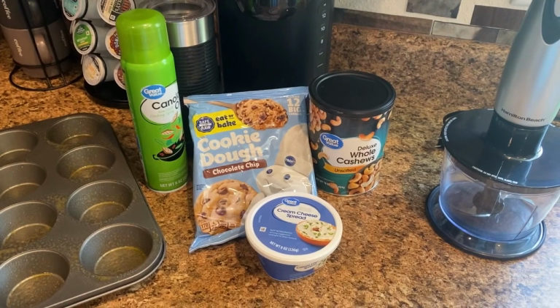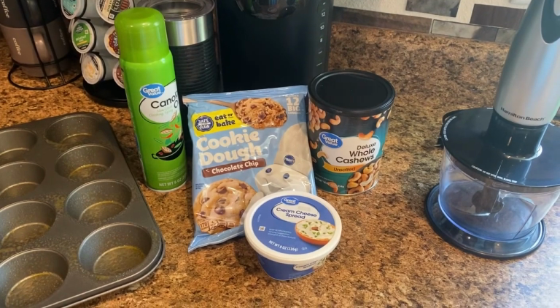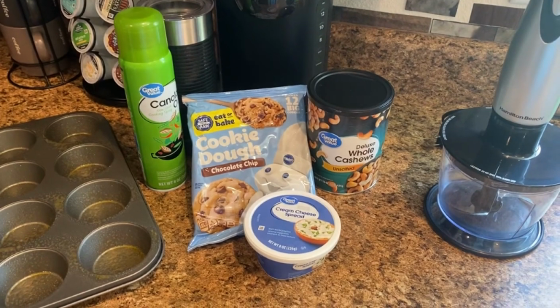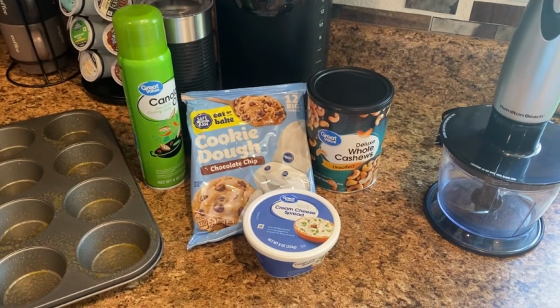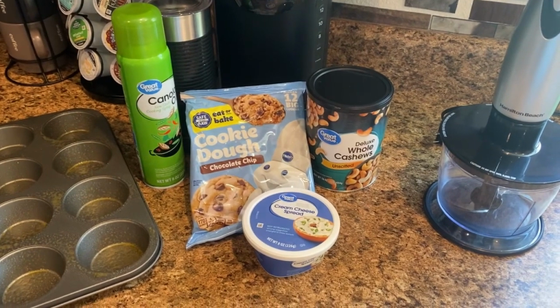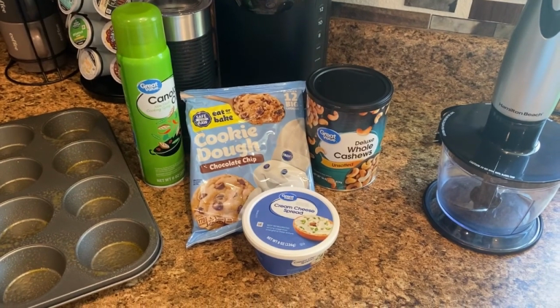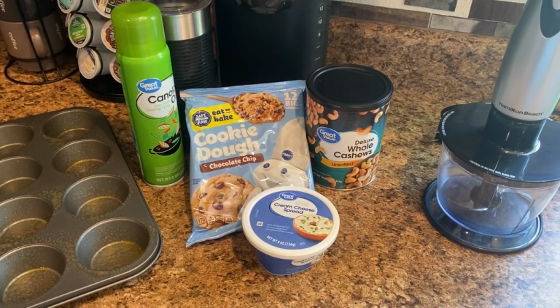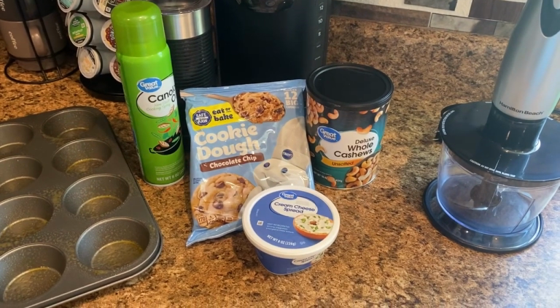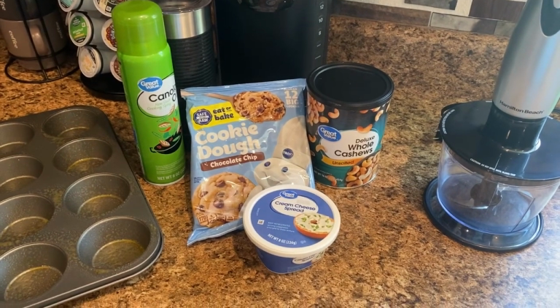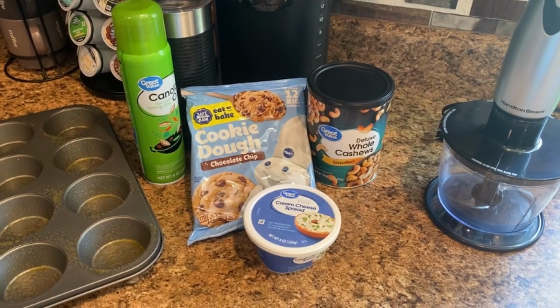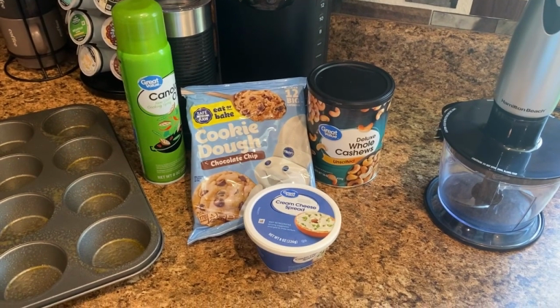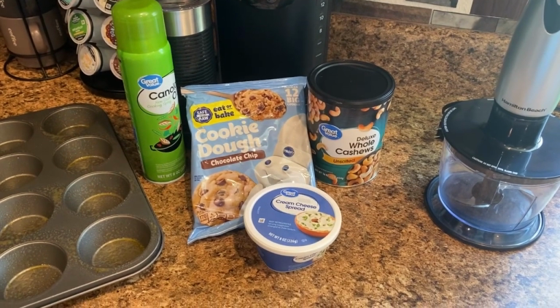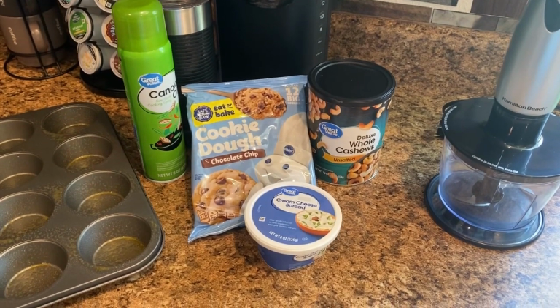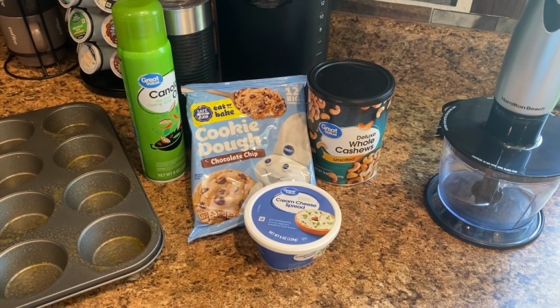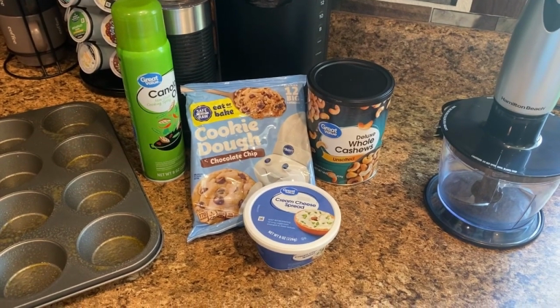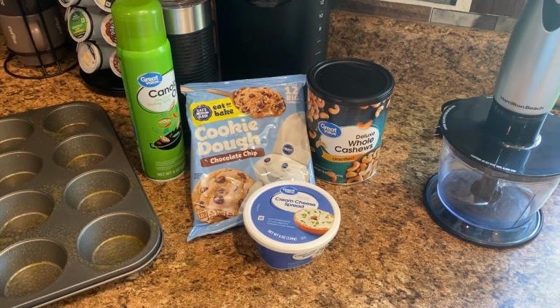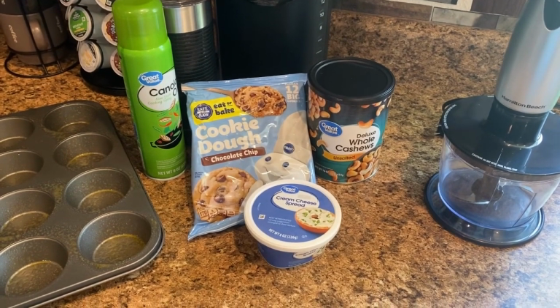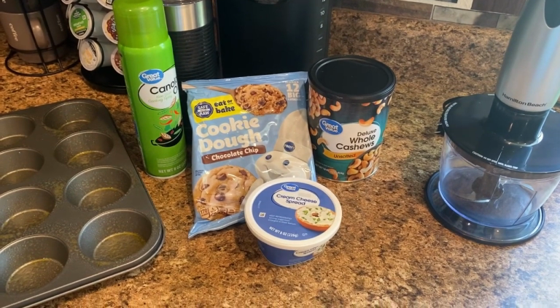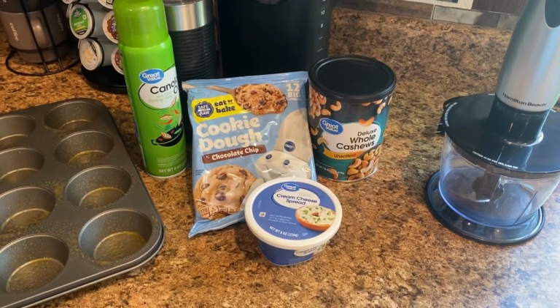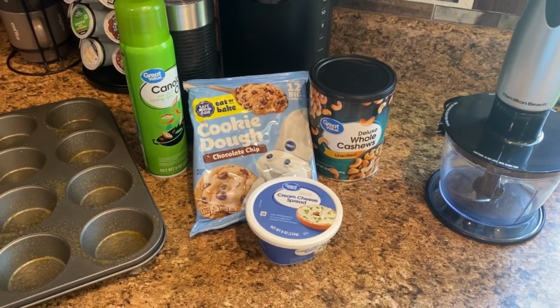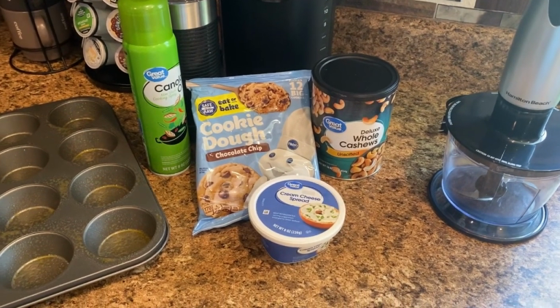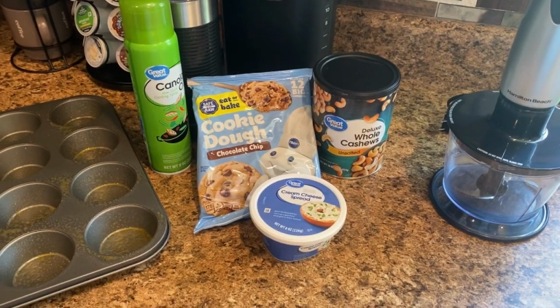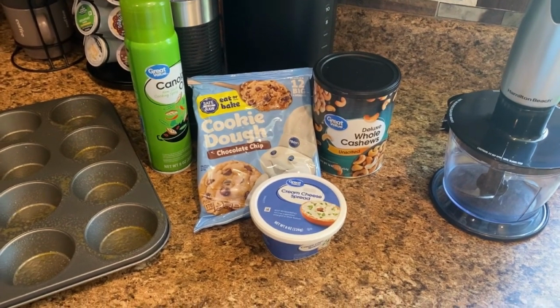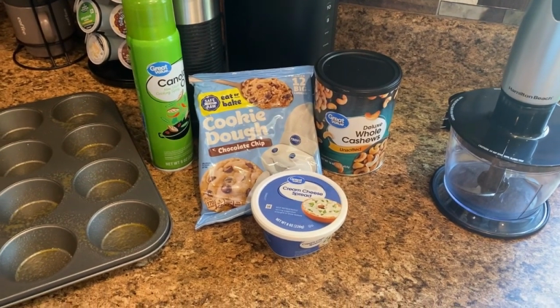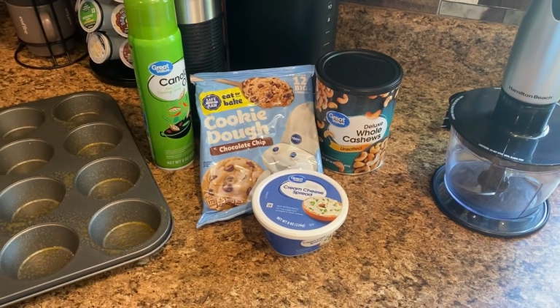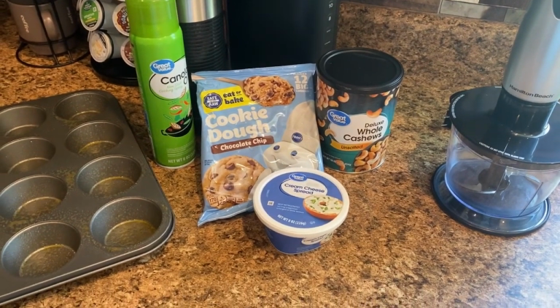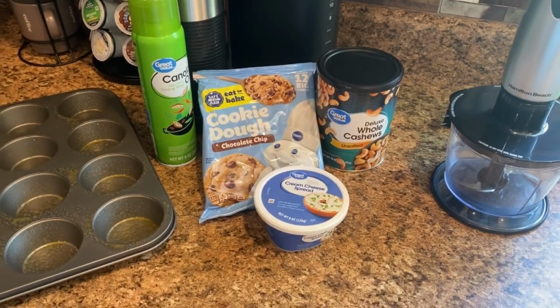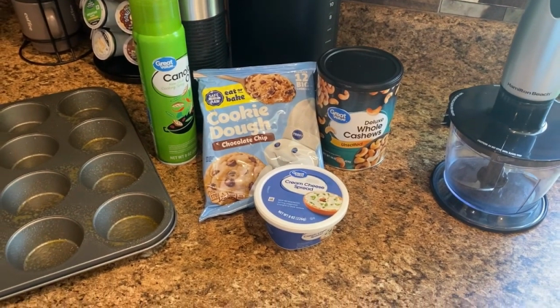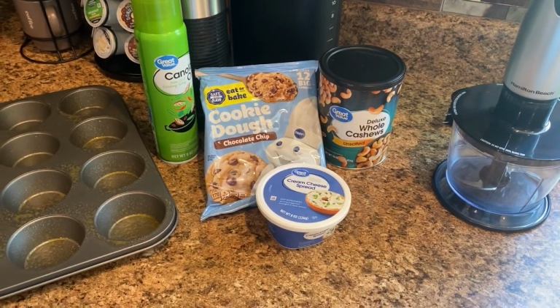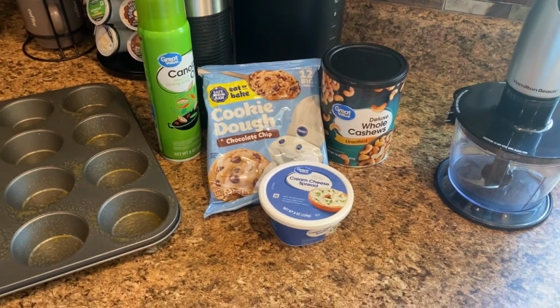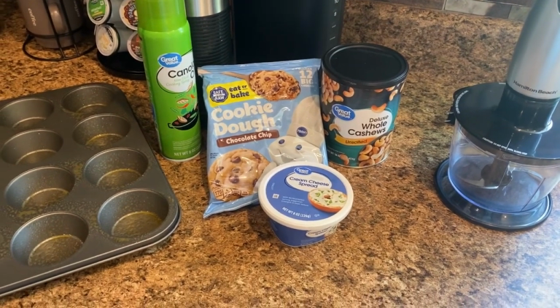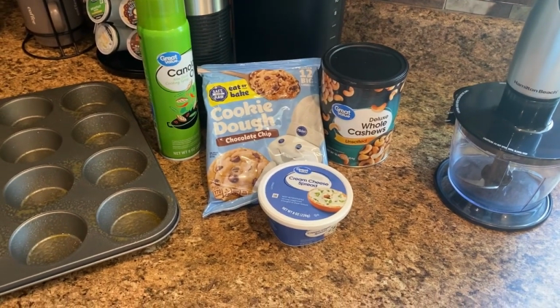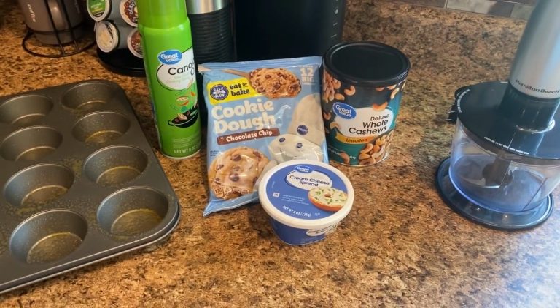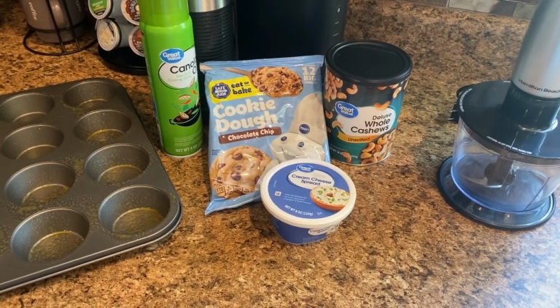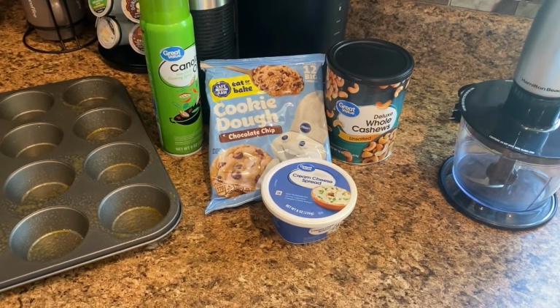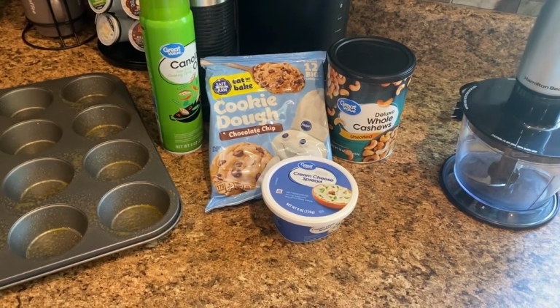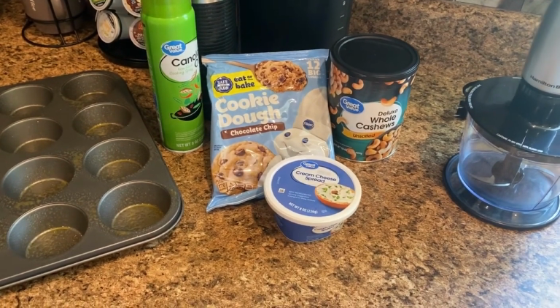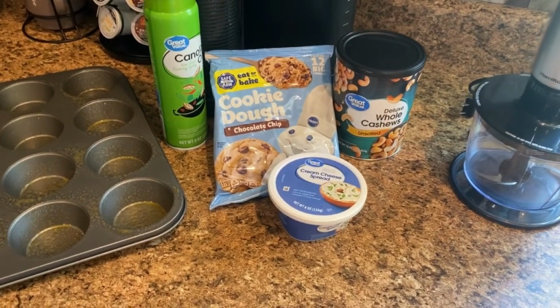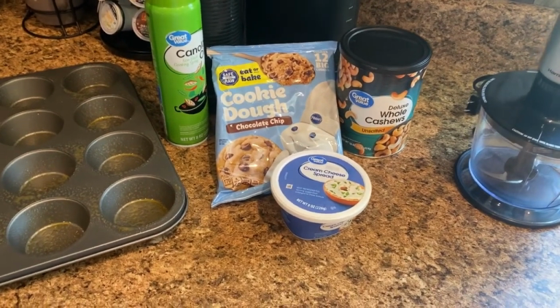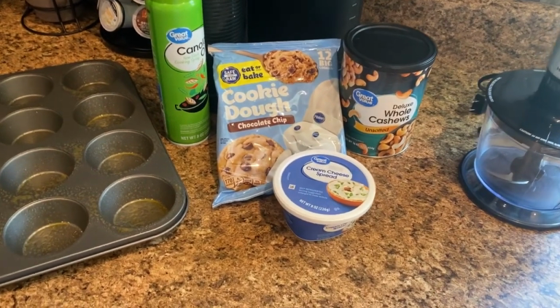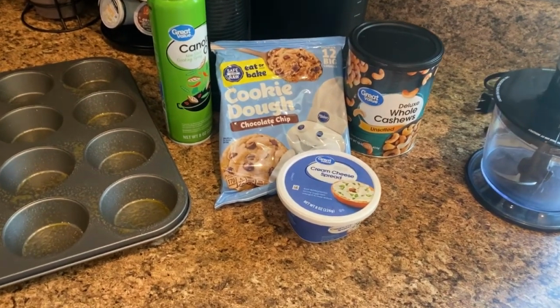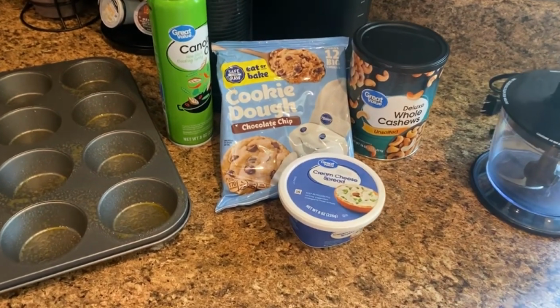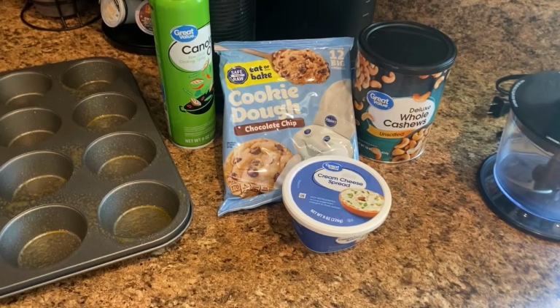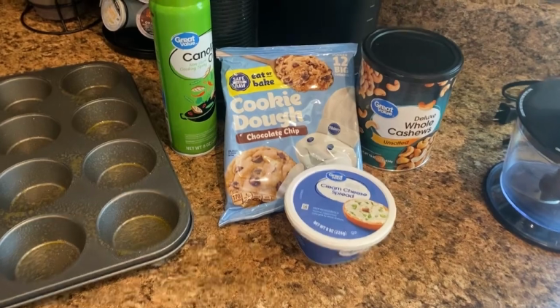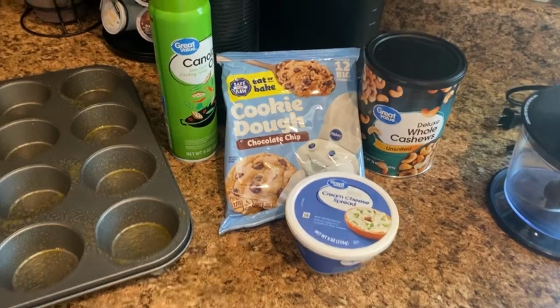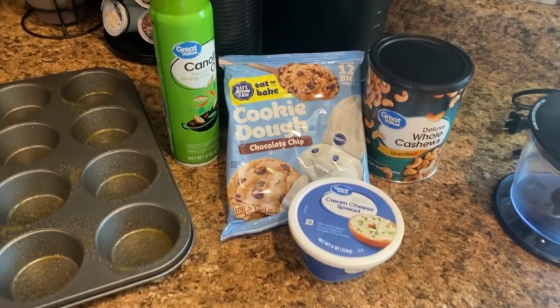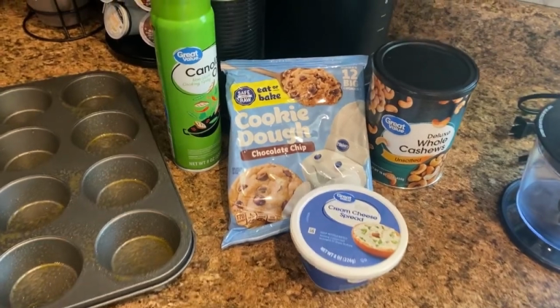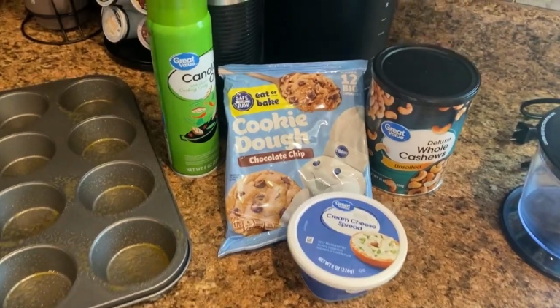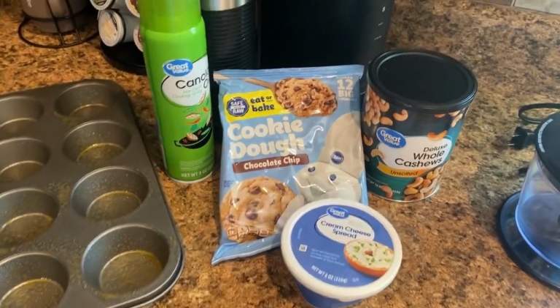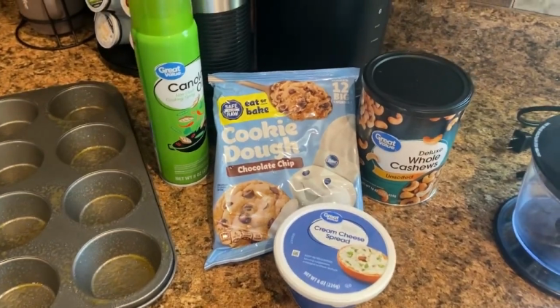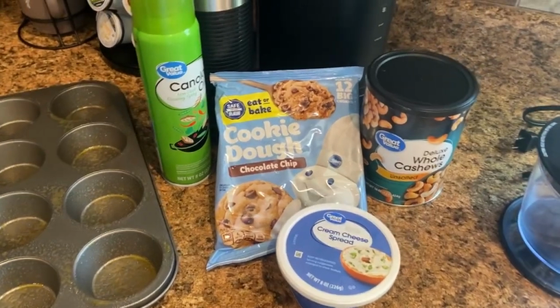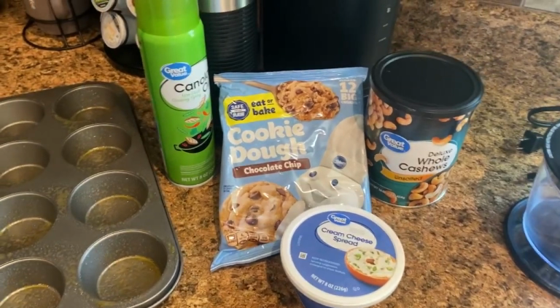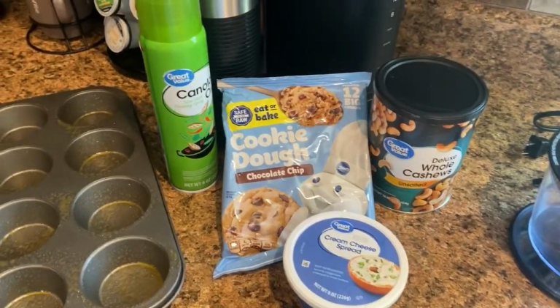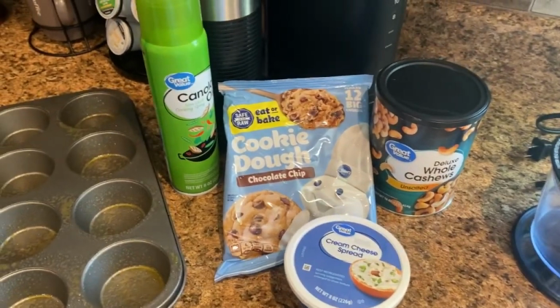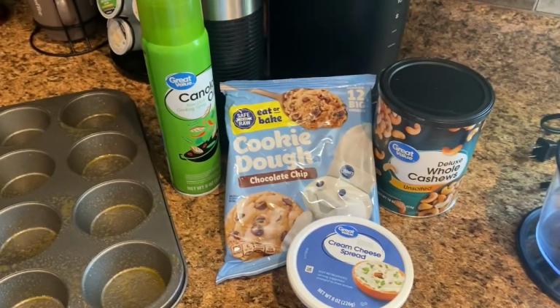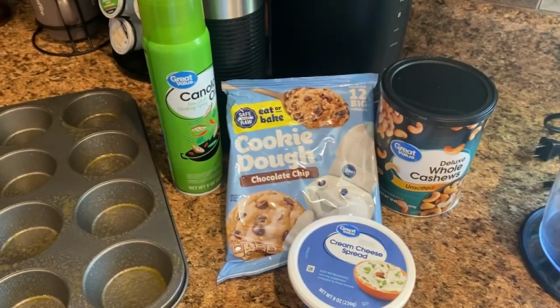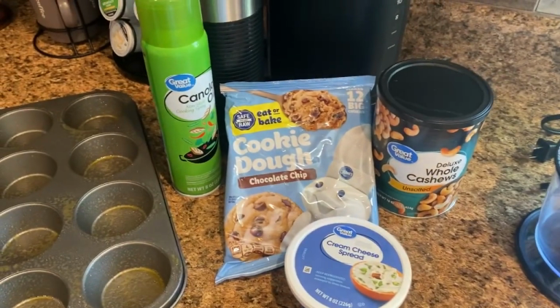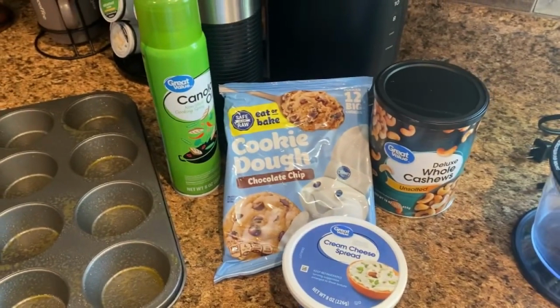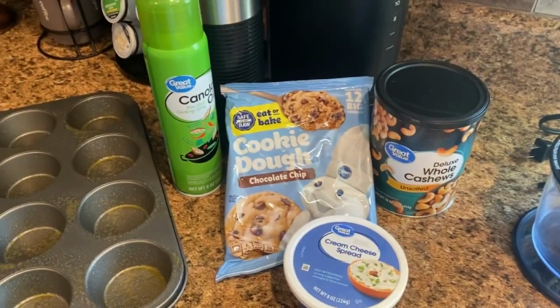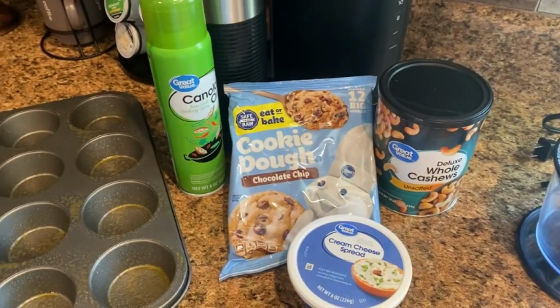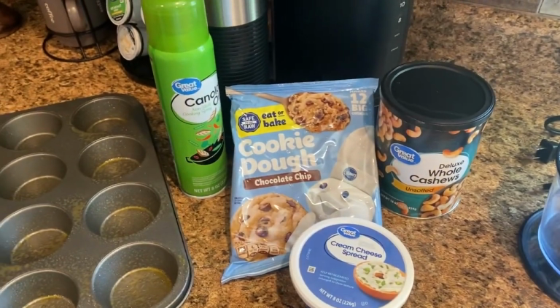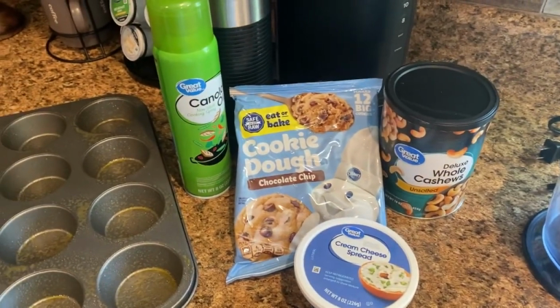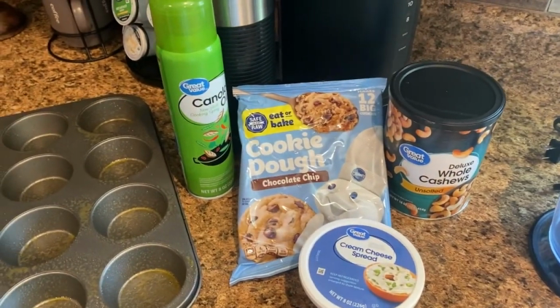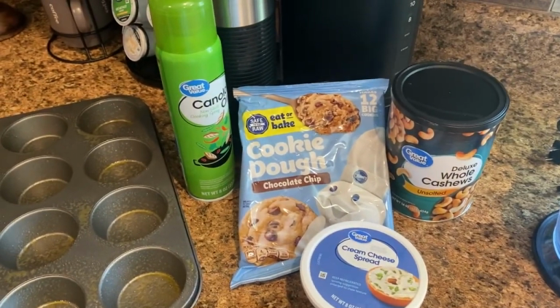So this week, you guys, we are going to be making a cream cheese chocolate chip cookie. Yep, you heard it — if you have never had this, try it!